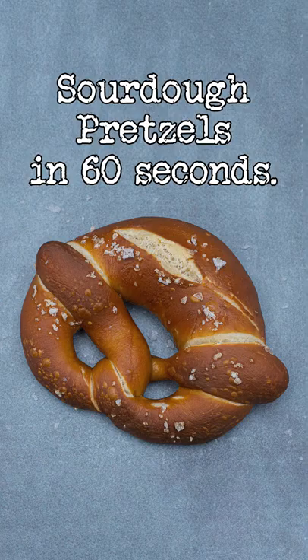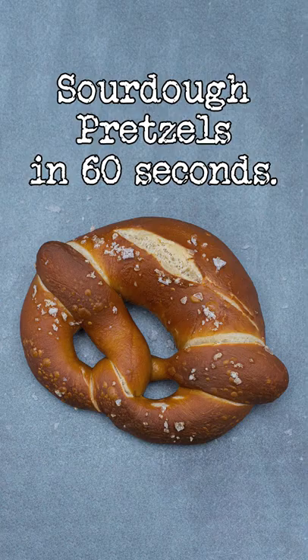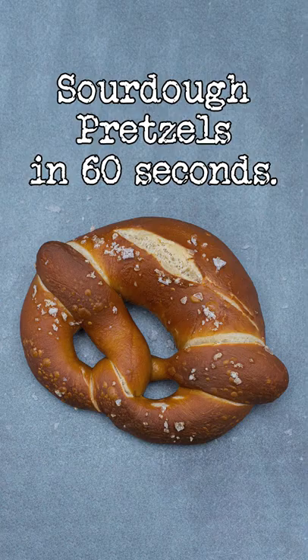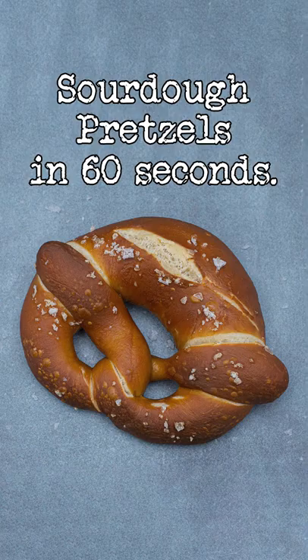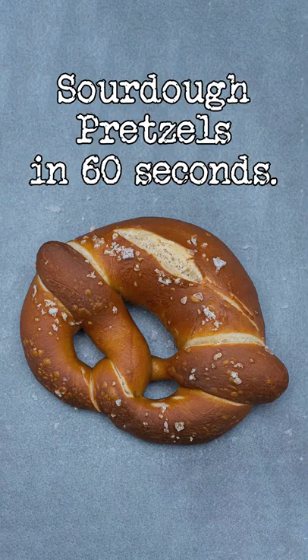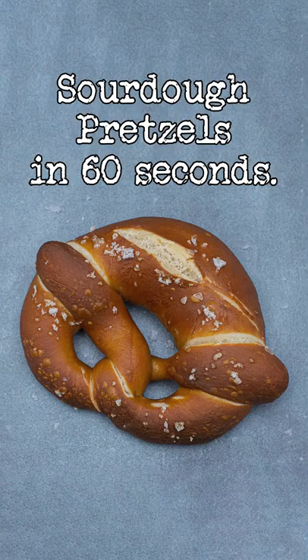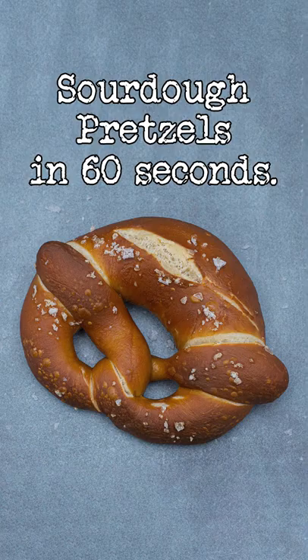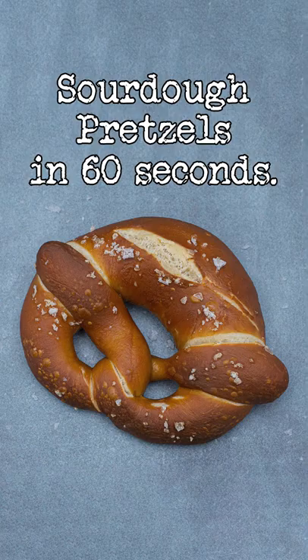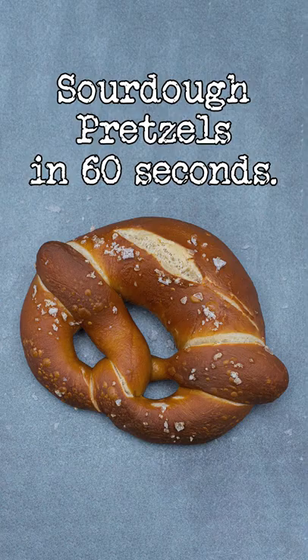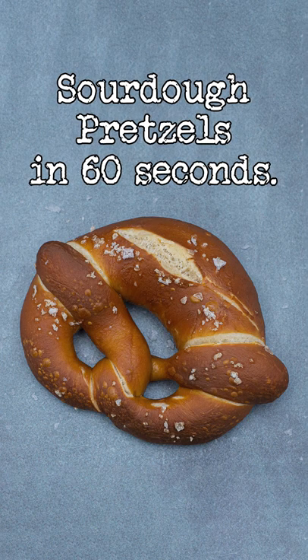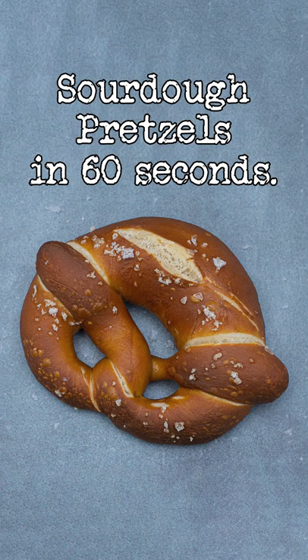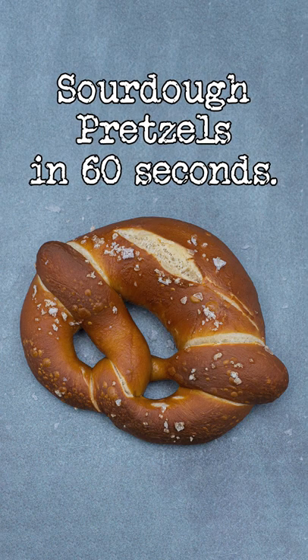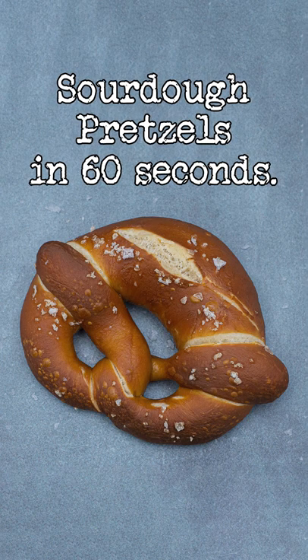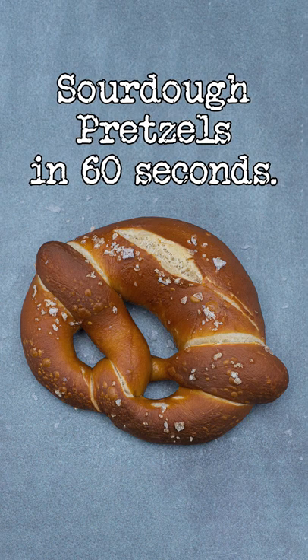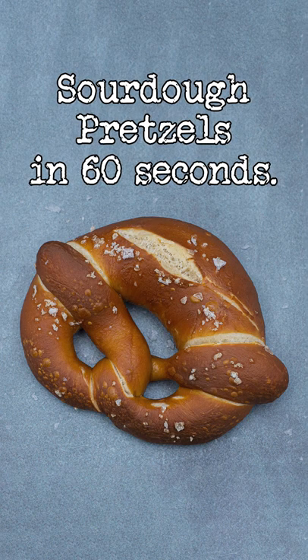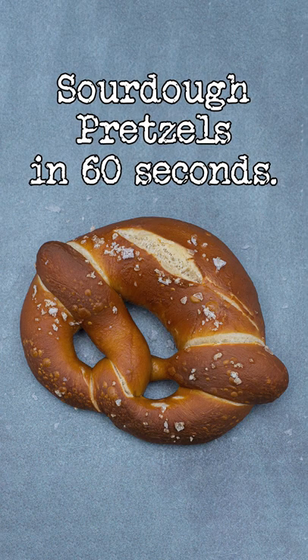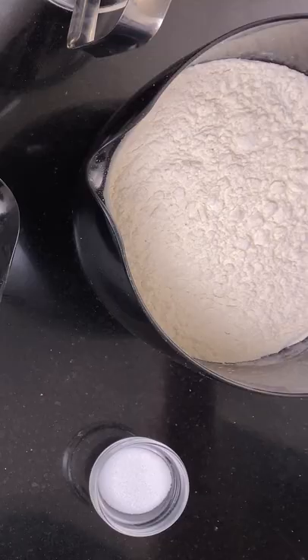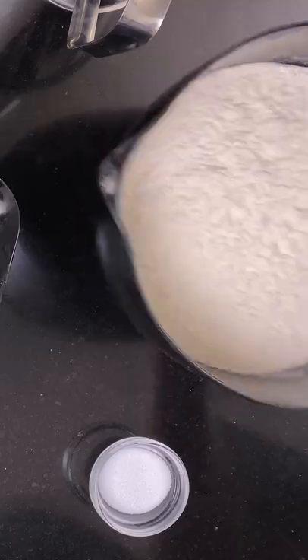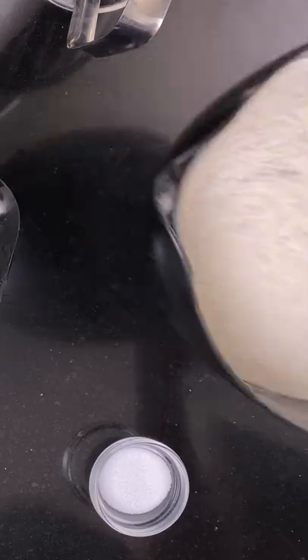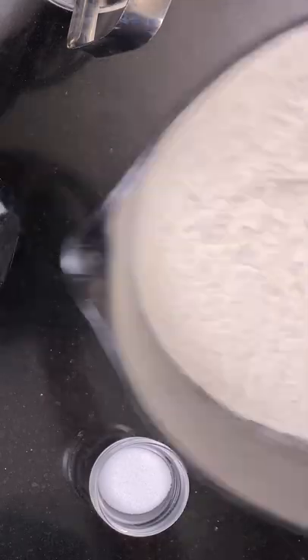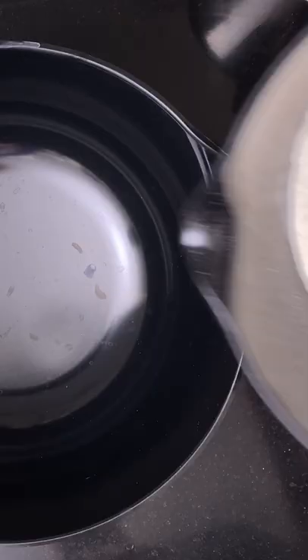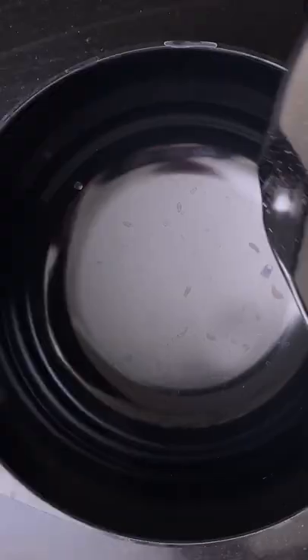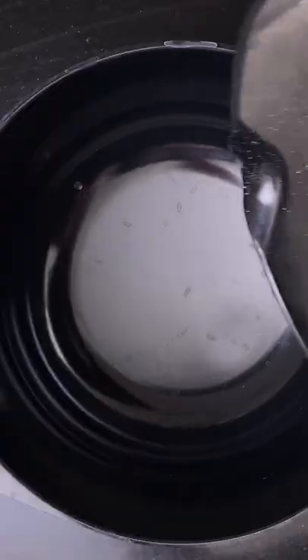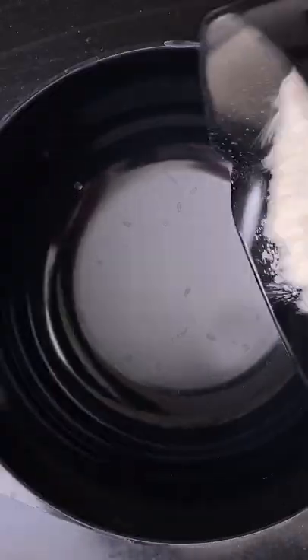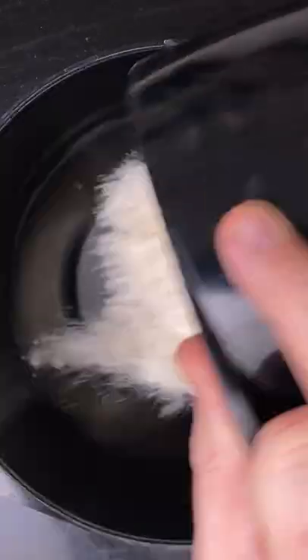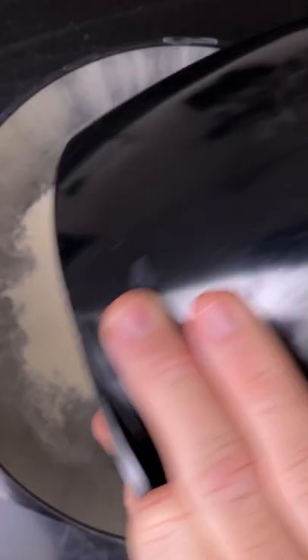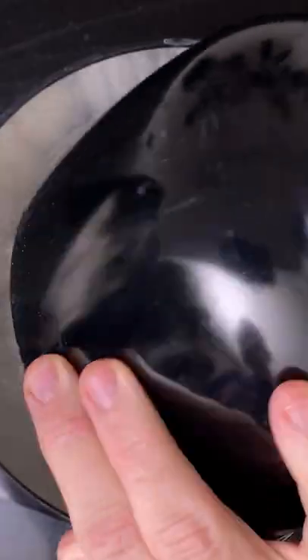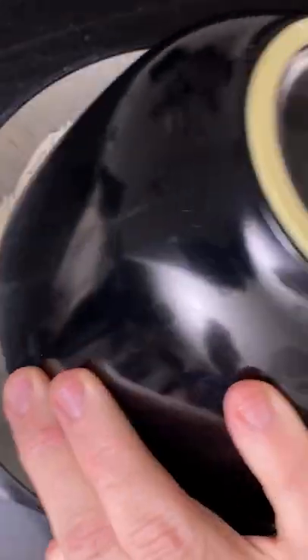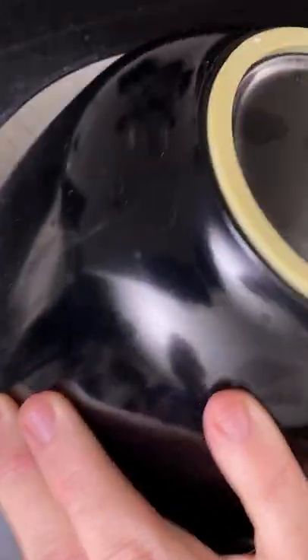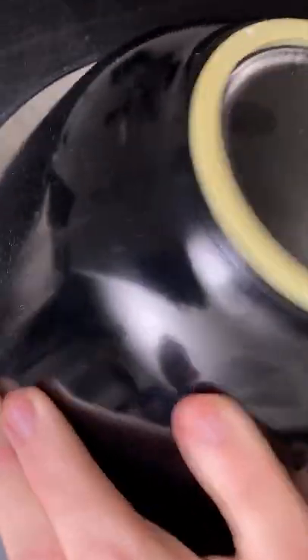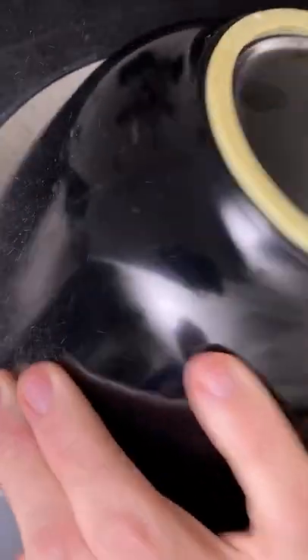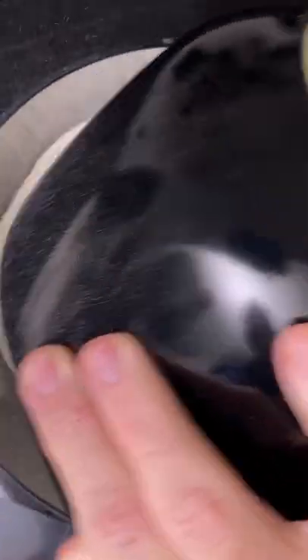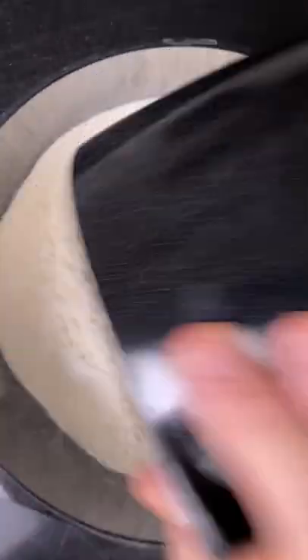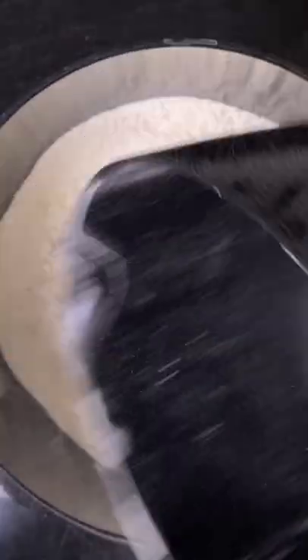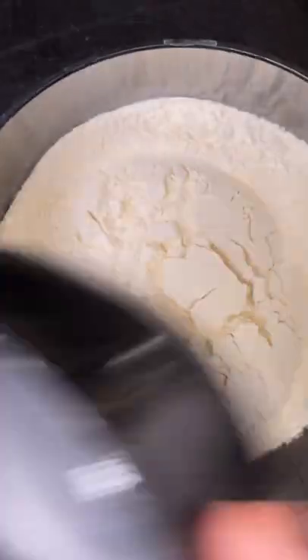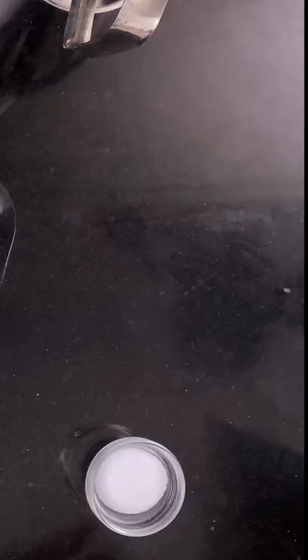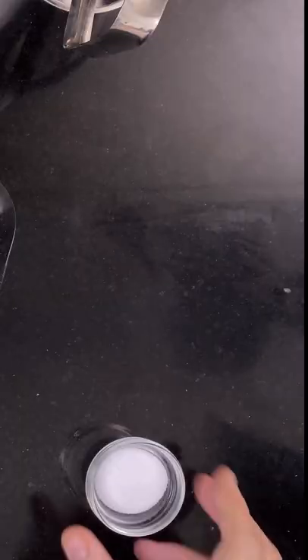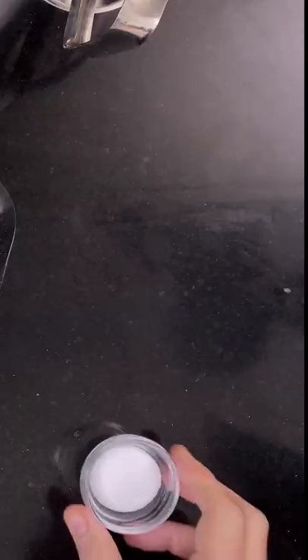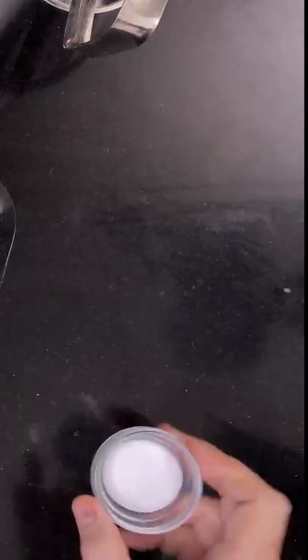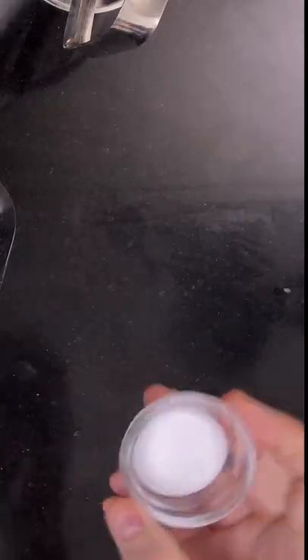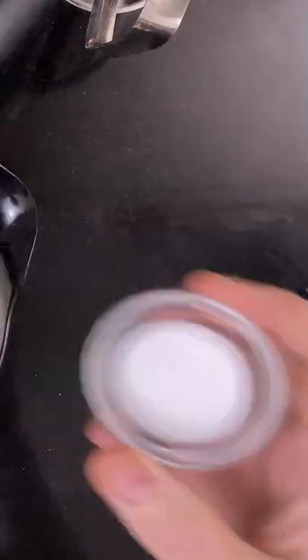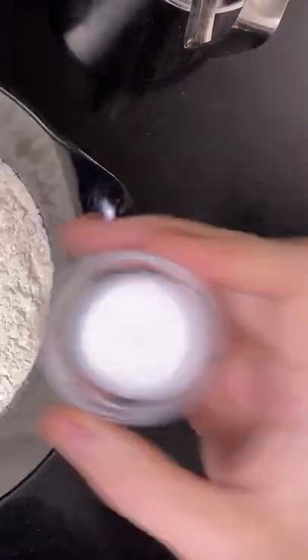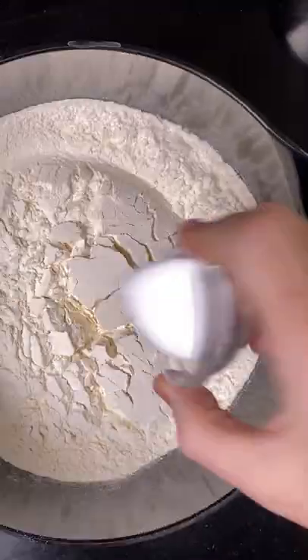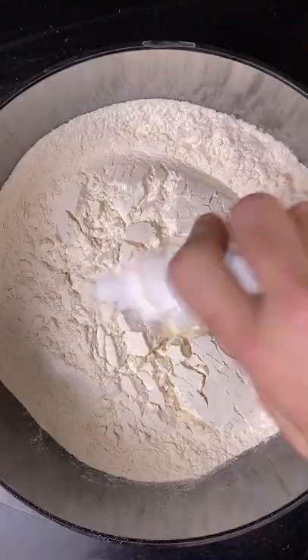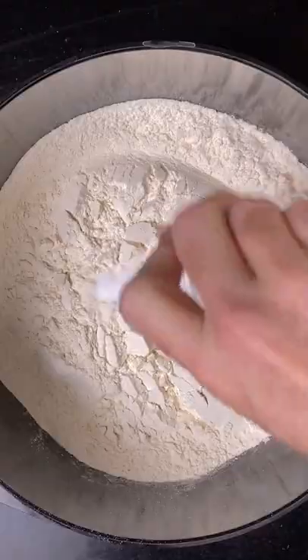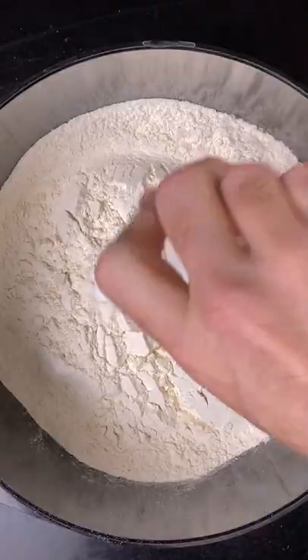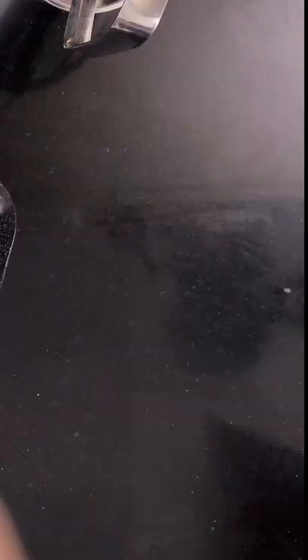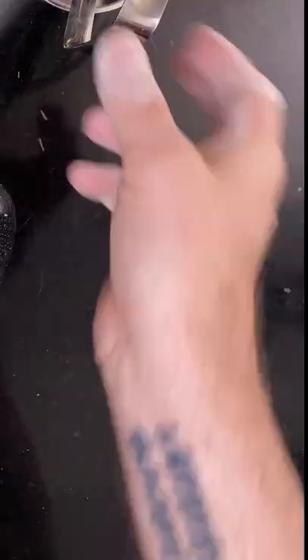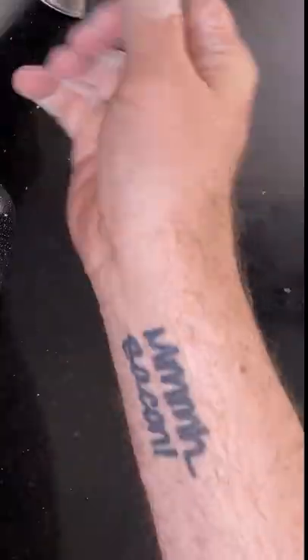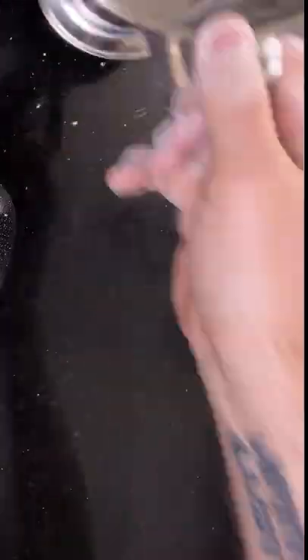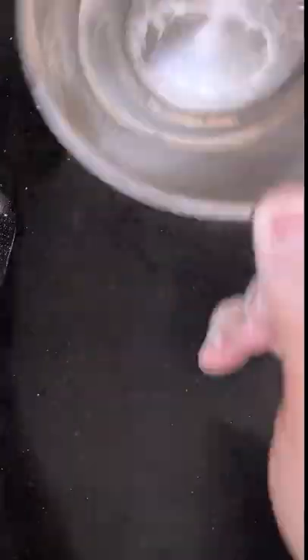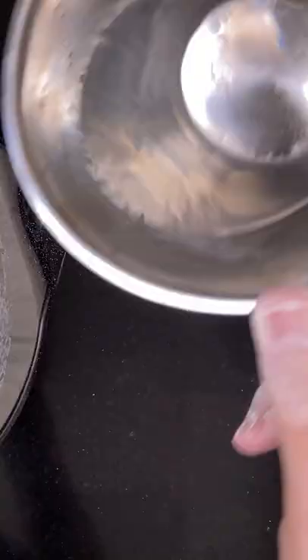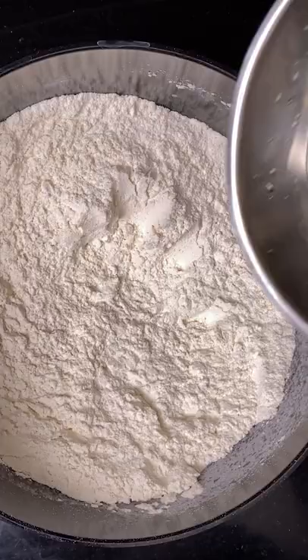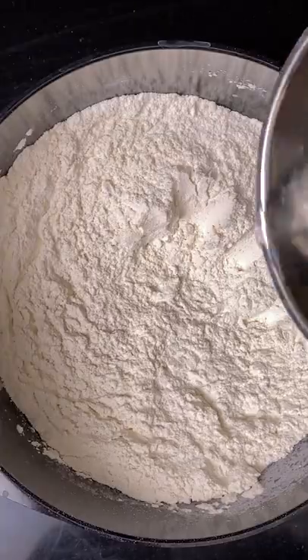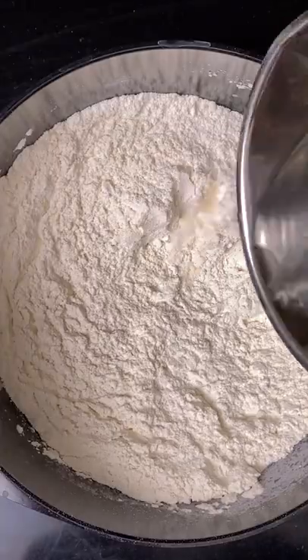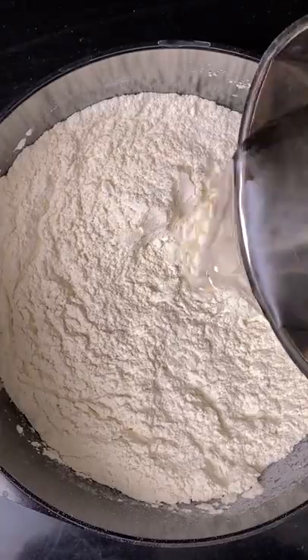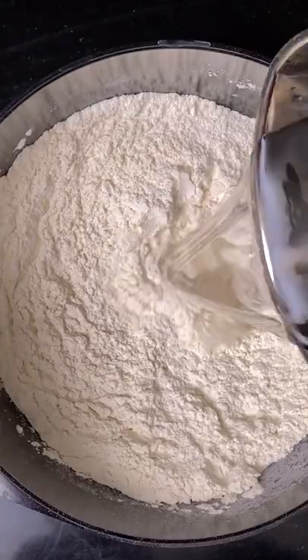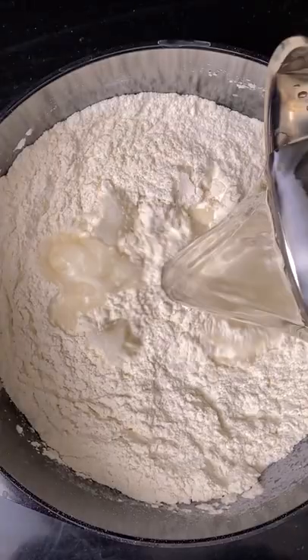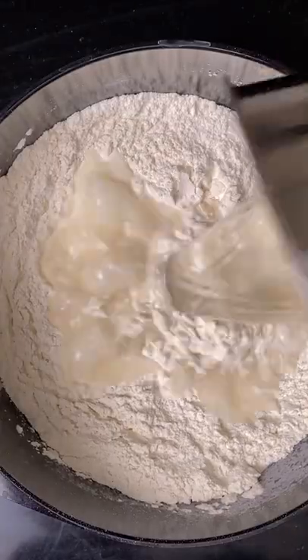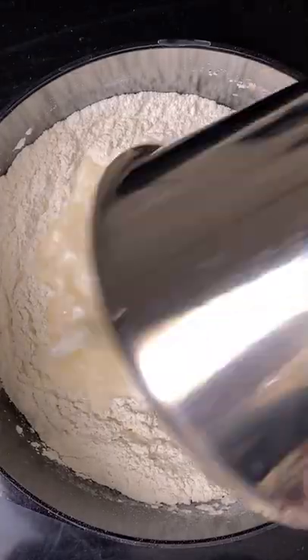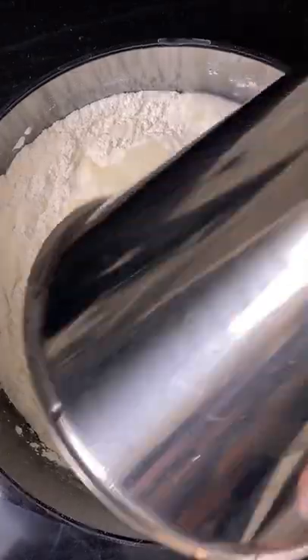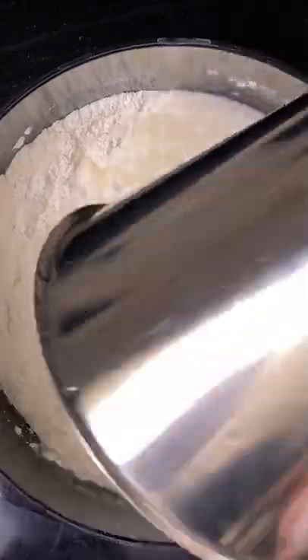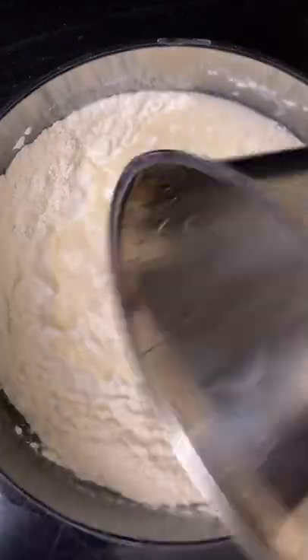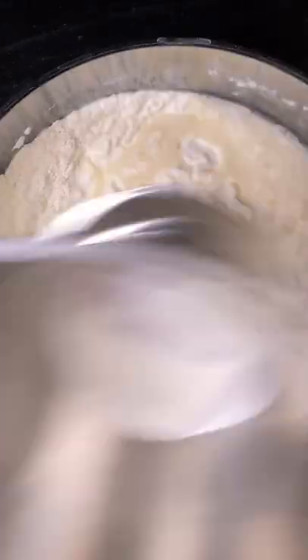Sourdough pretzels in 60 seconds. 685 grams of bread flour, 15 grams of salt, 335 grams of water.